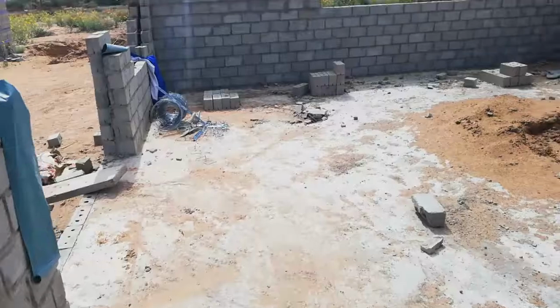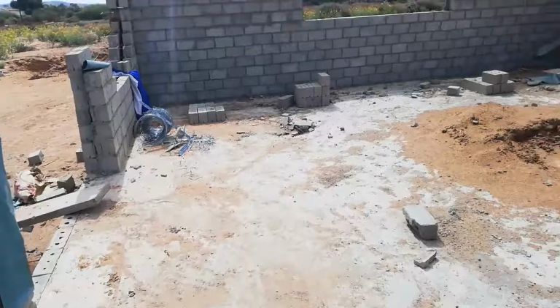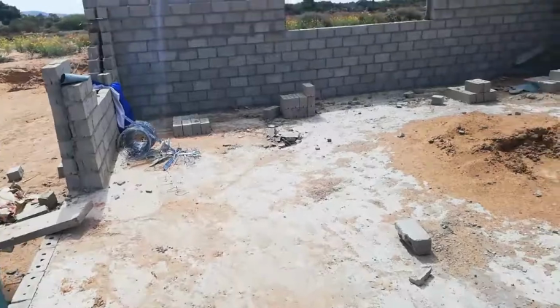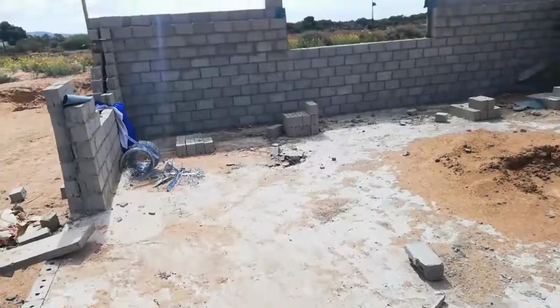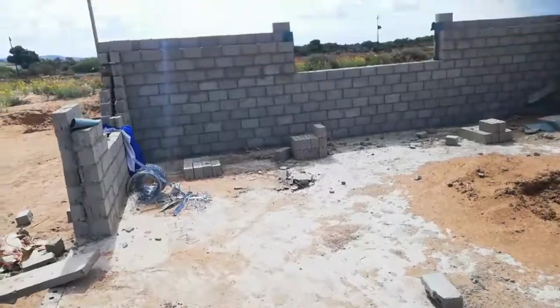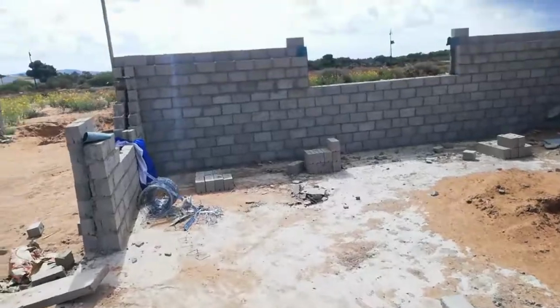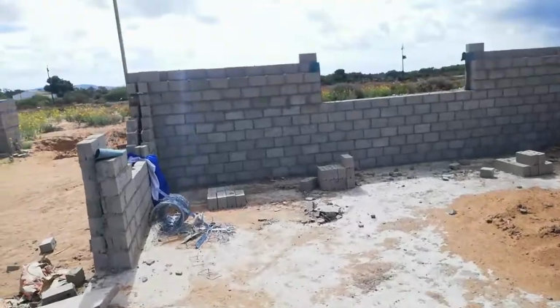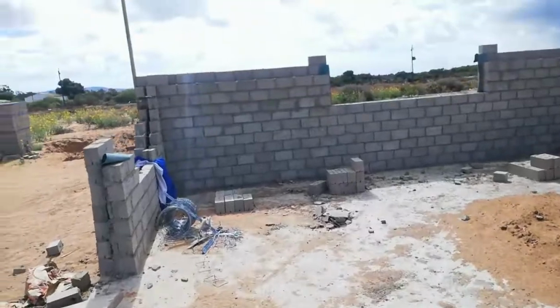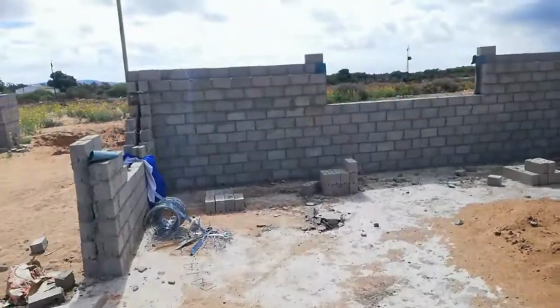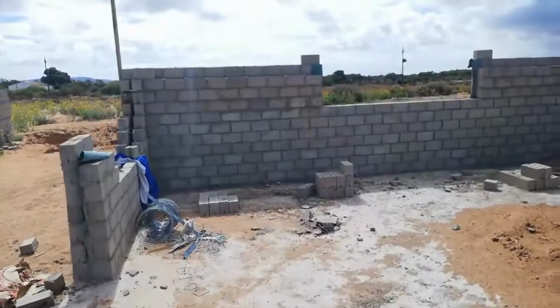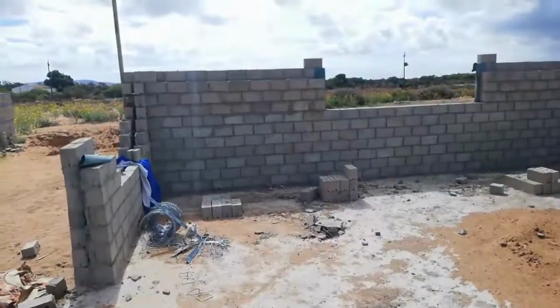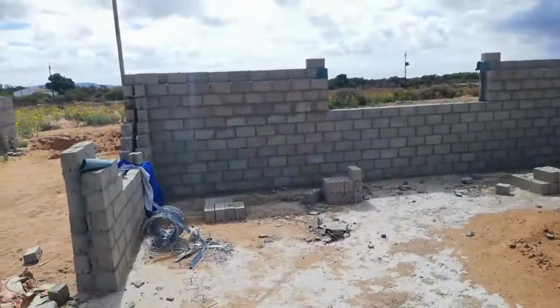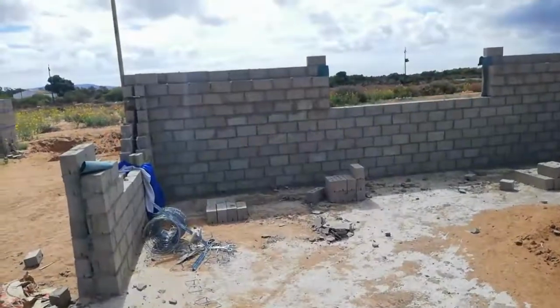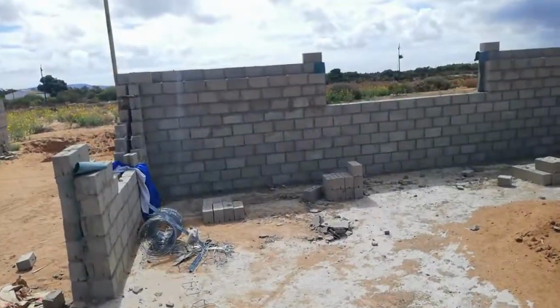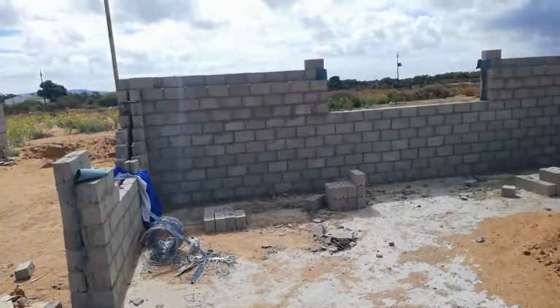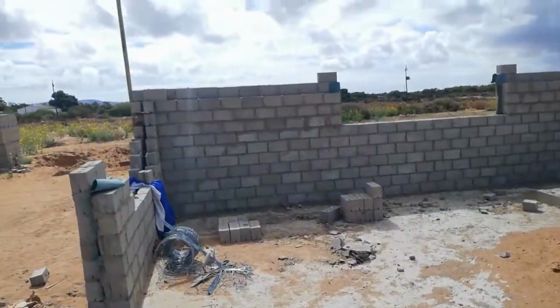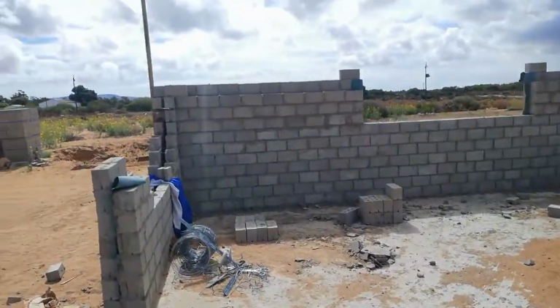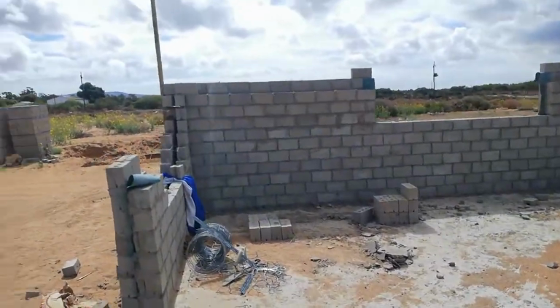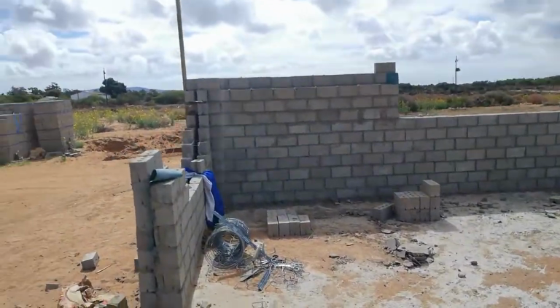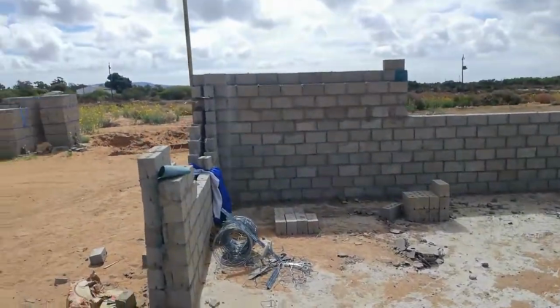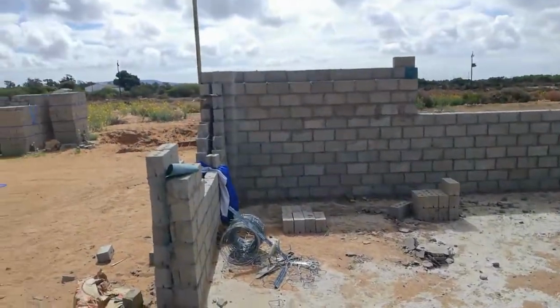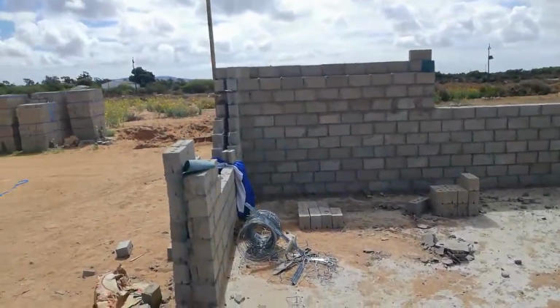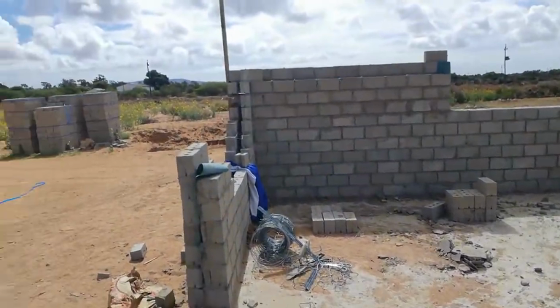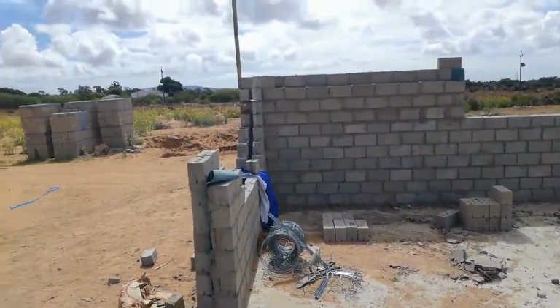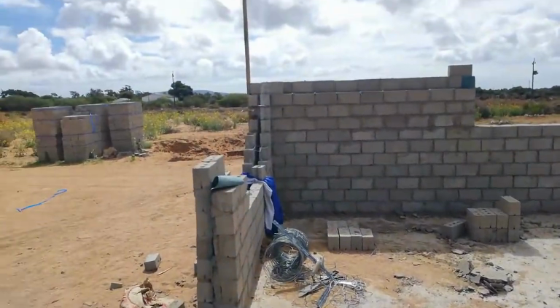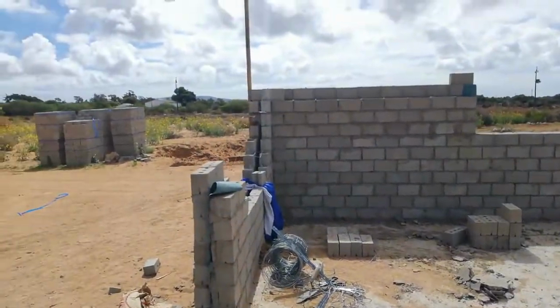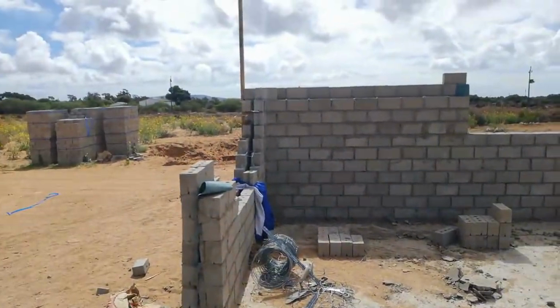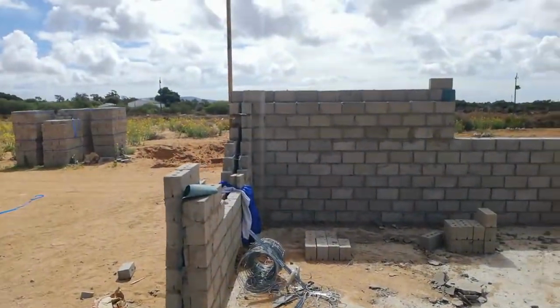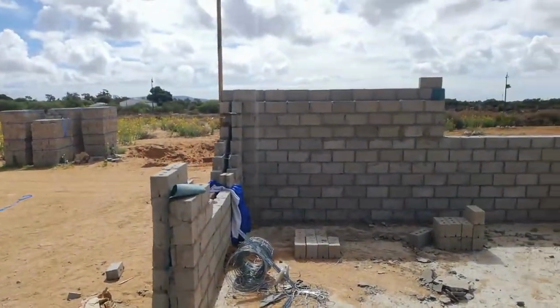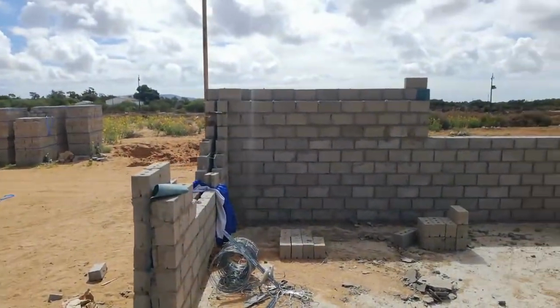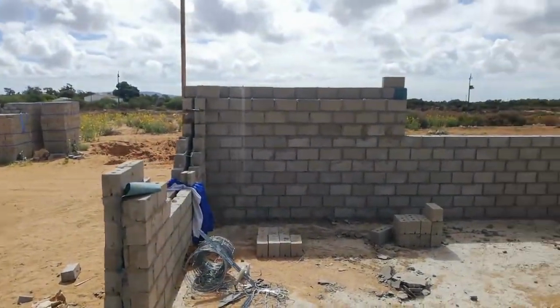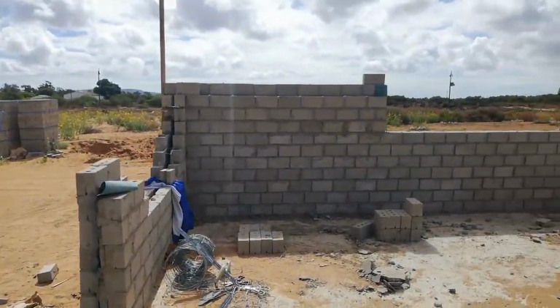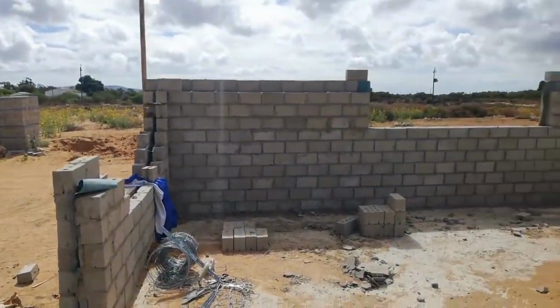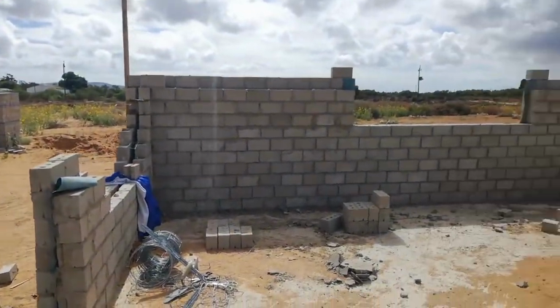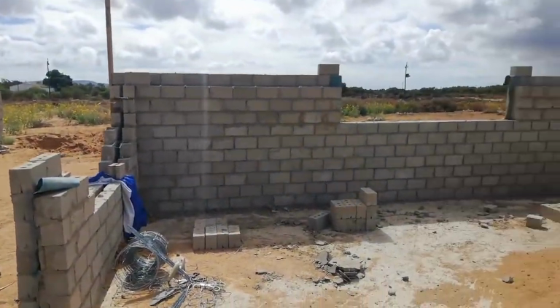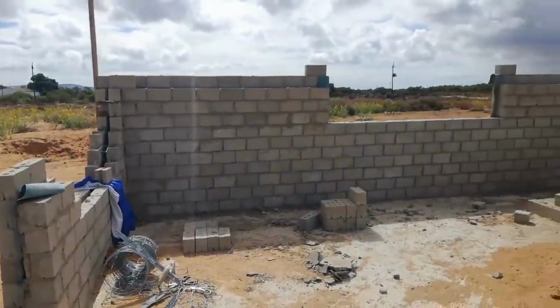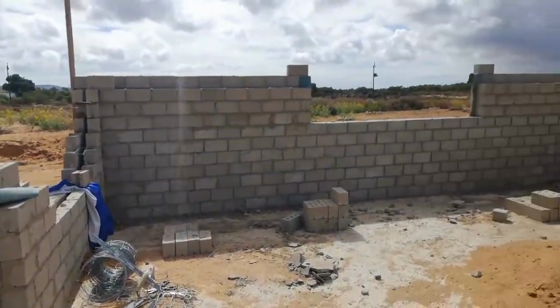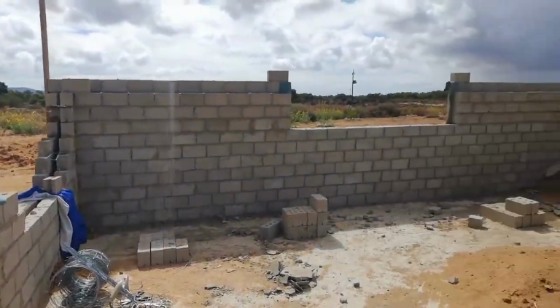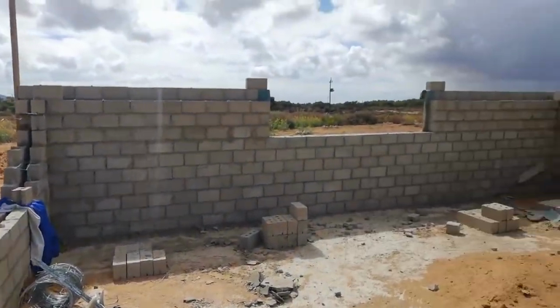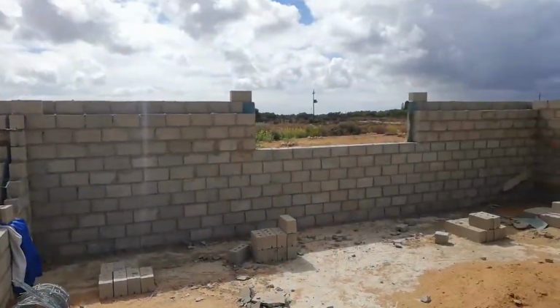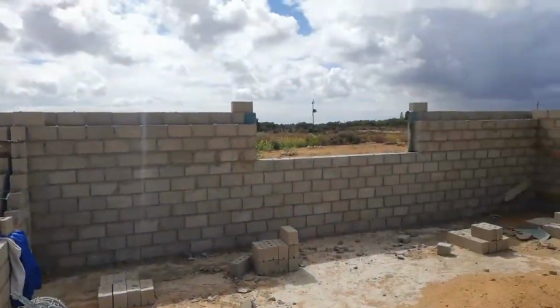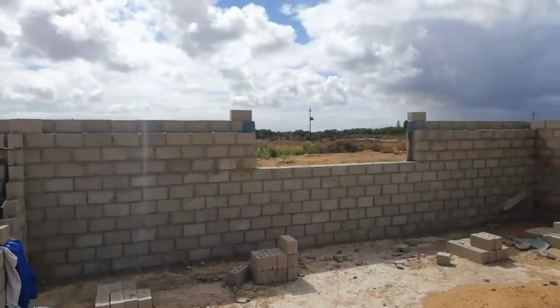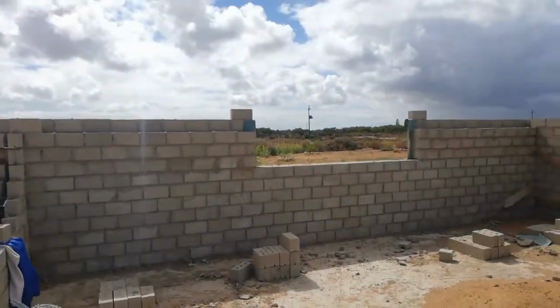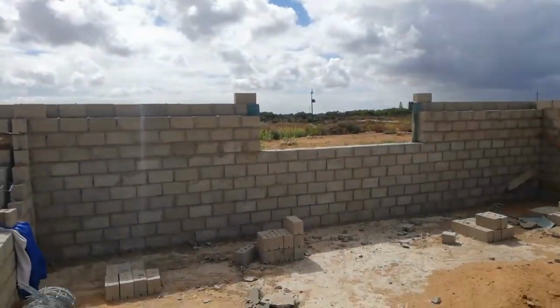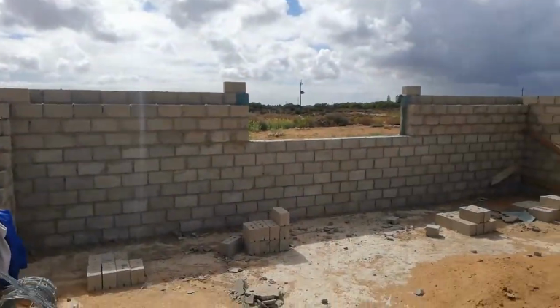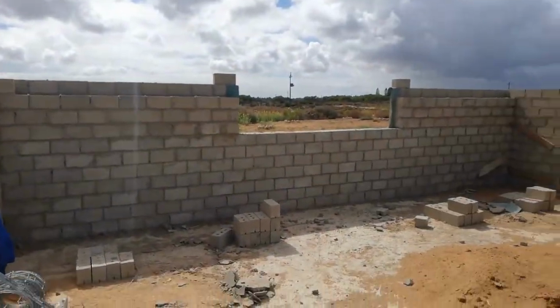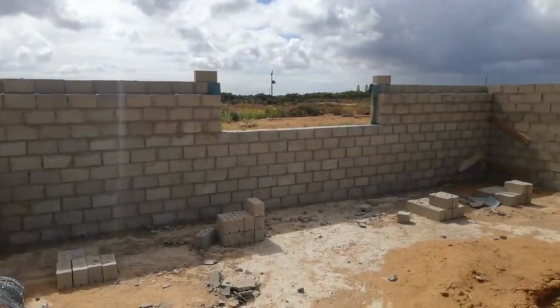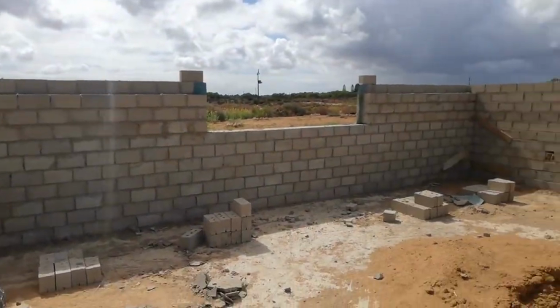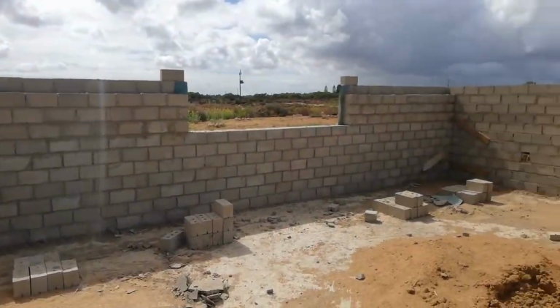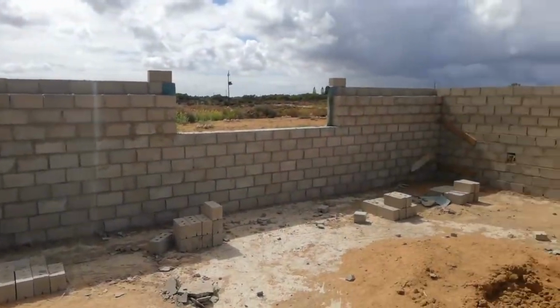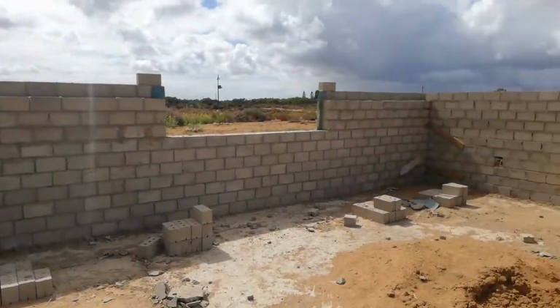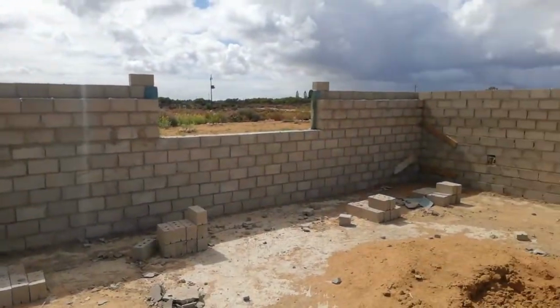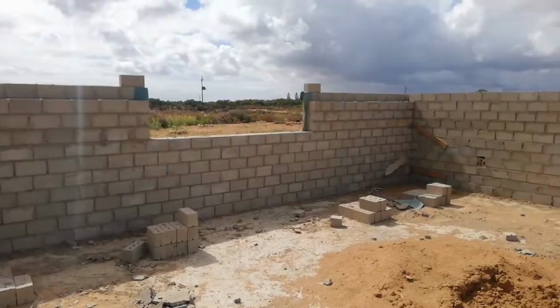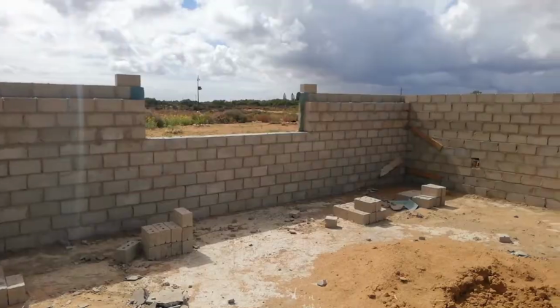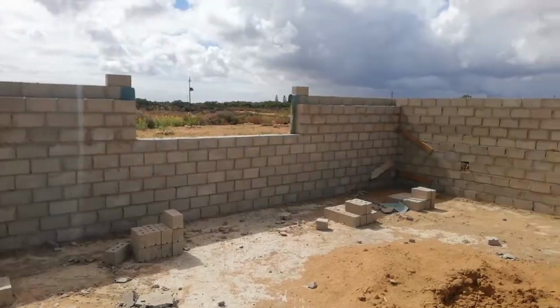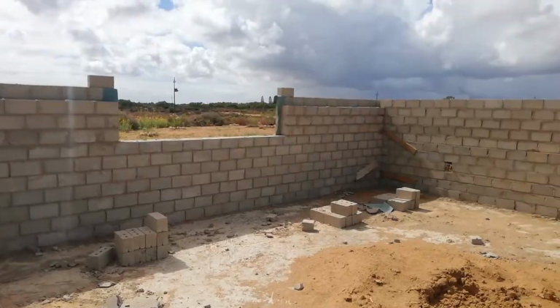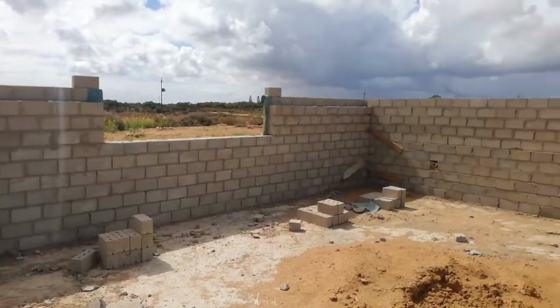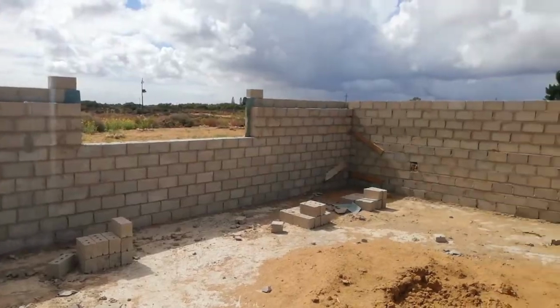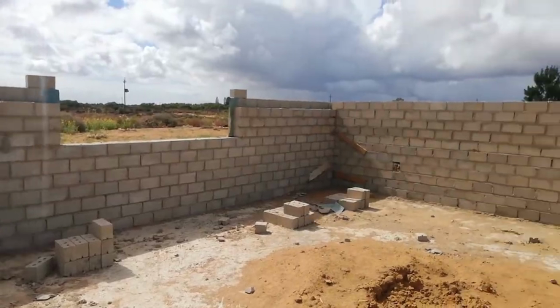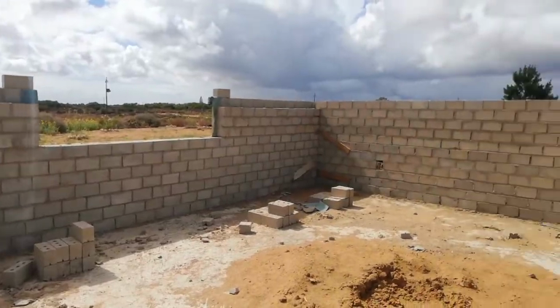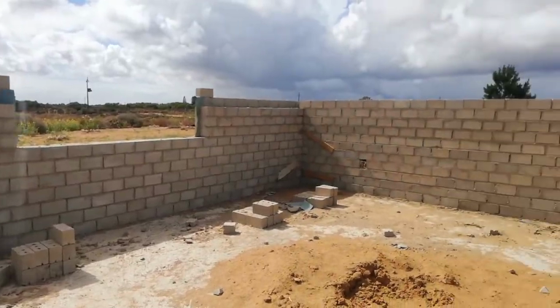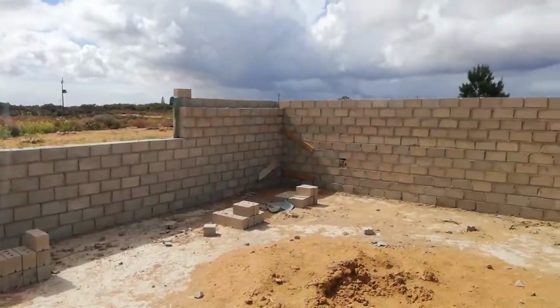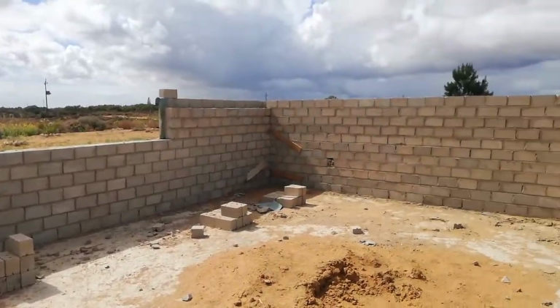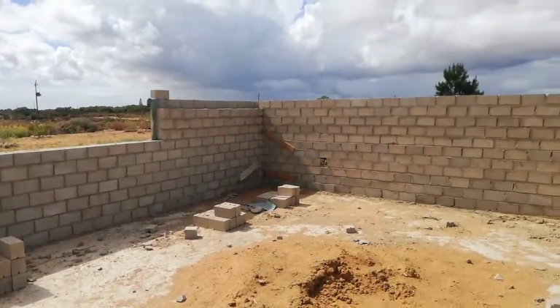Hi and welcome back to South African Homesteader. Today we're just doing an update on our home build.